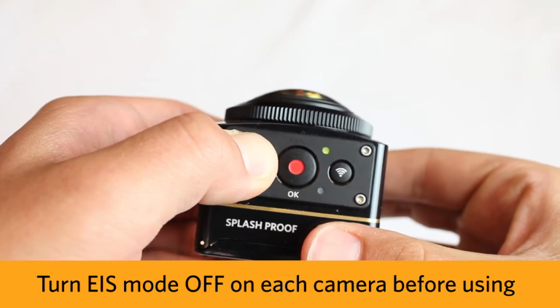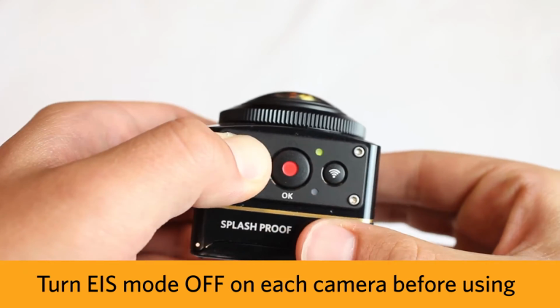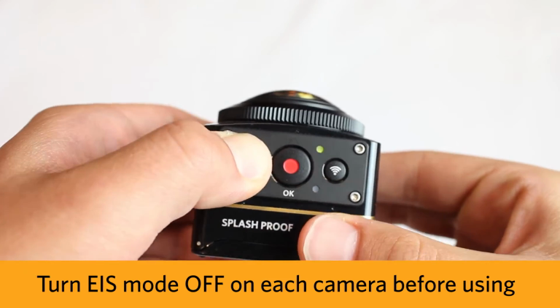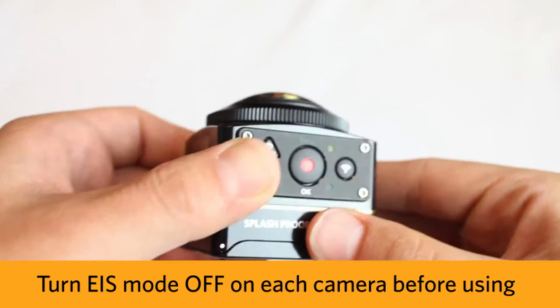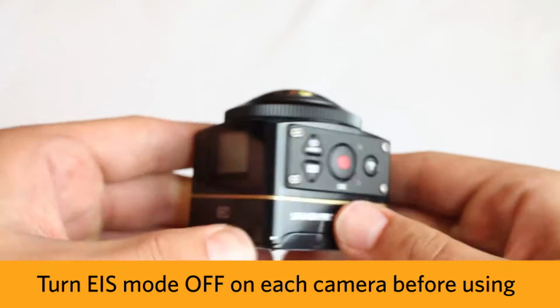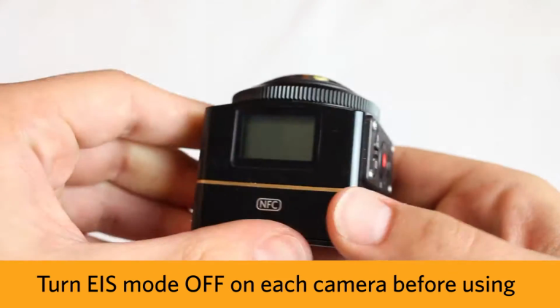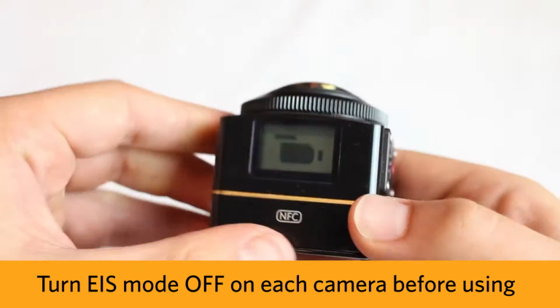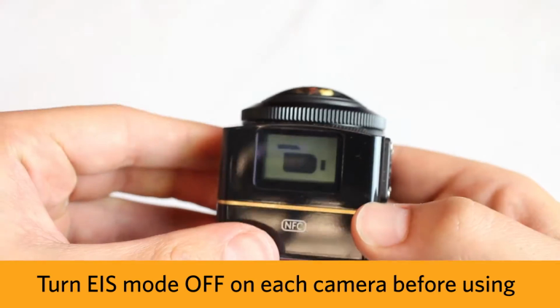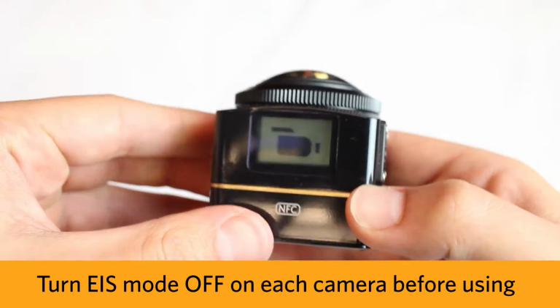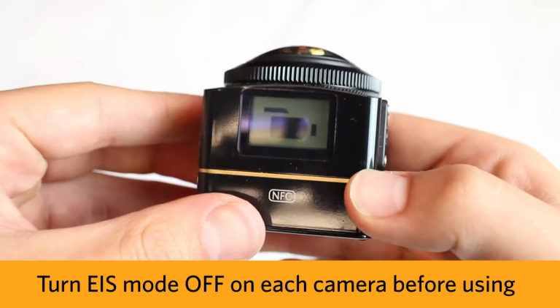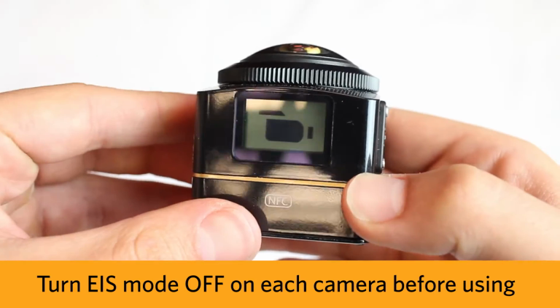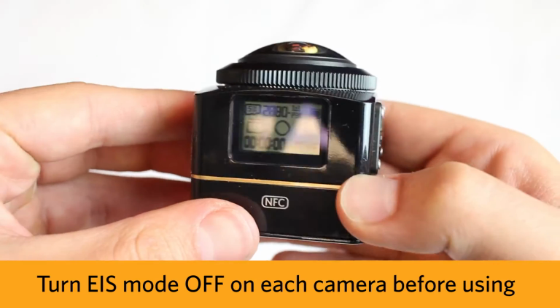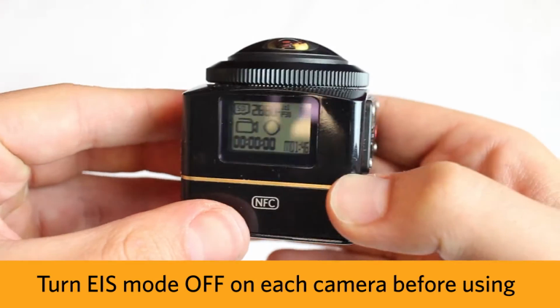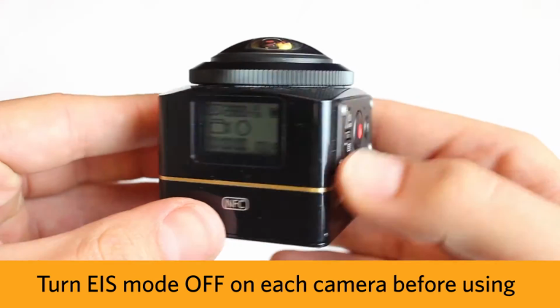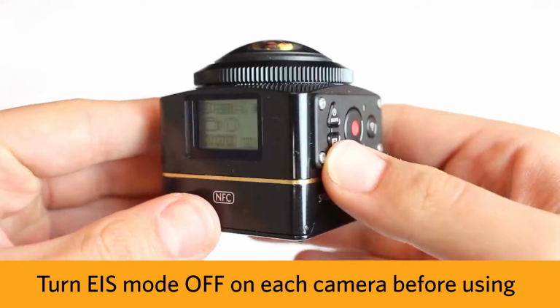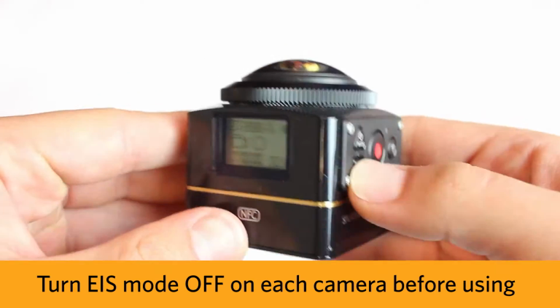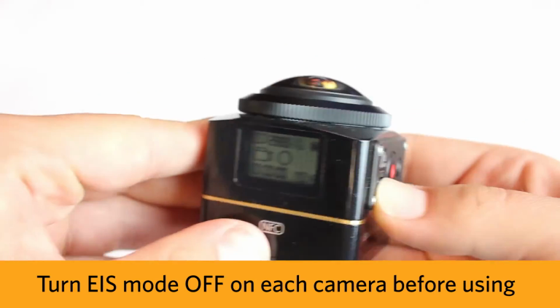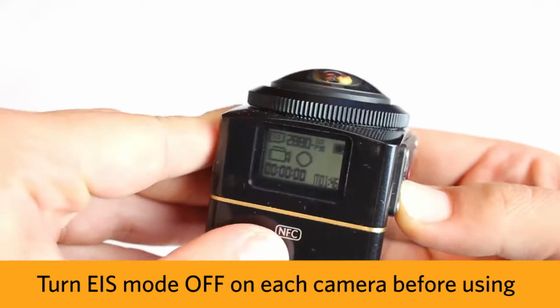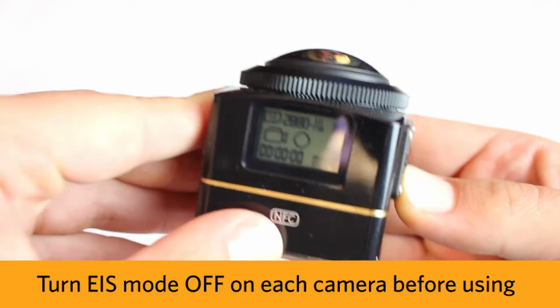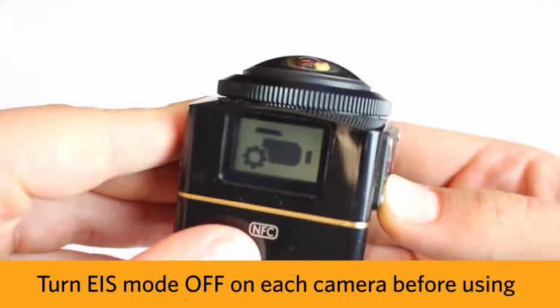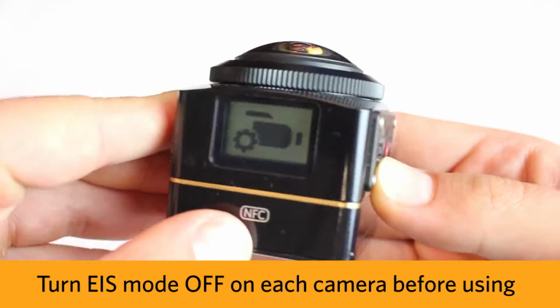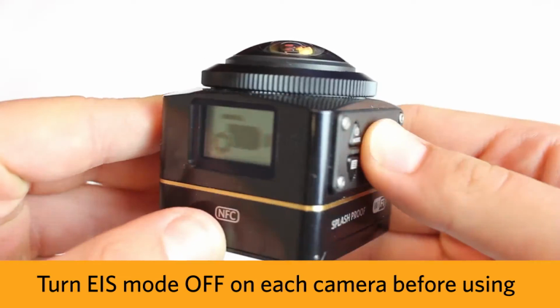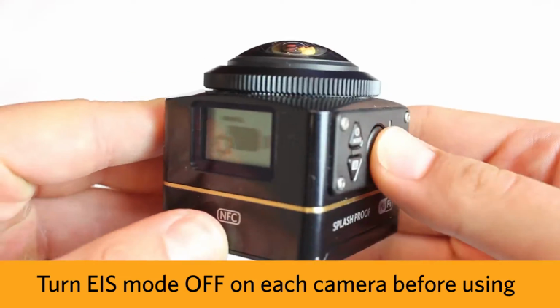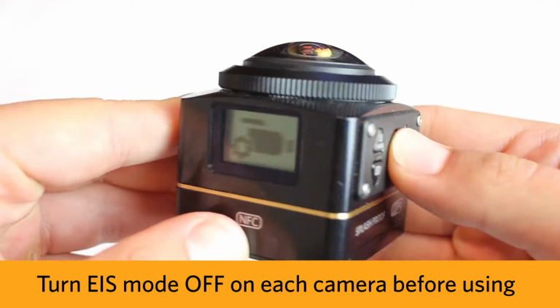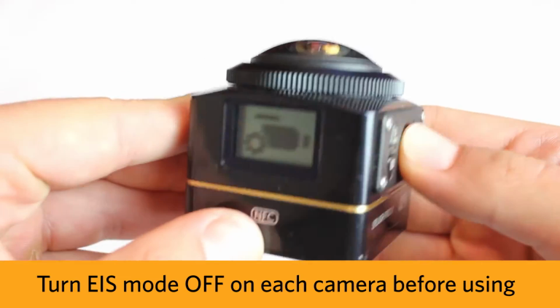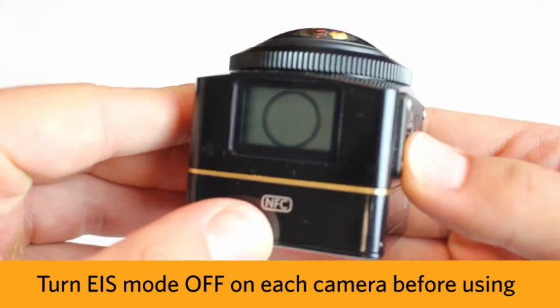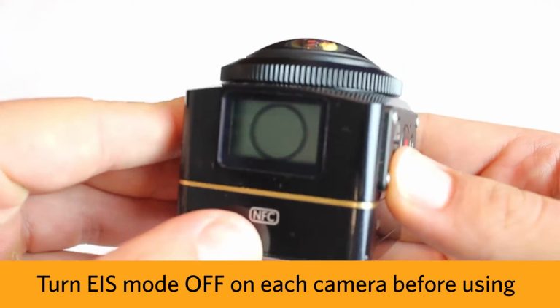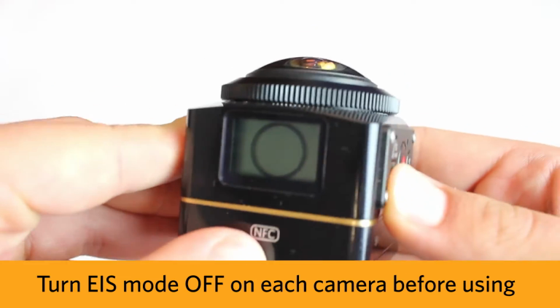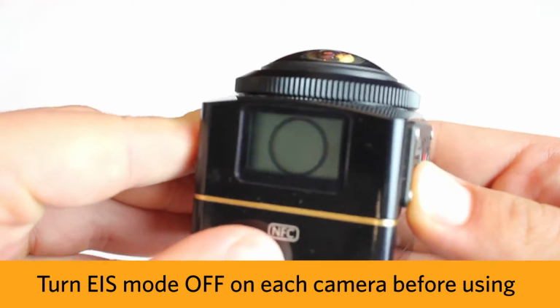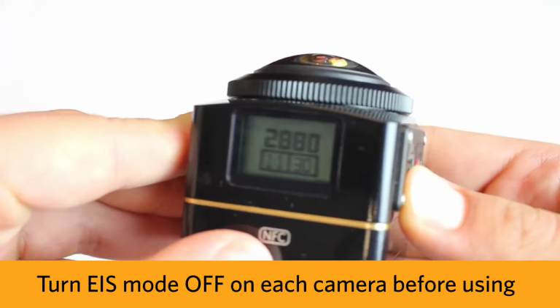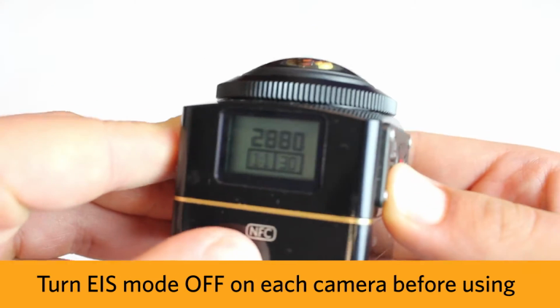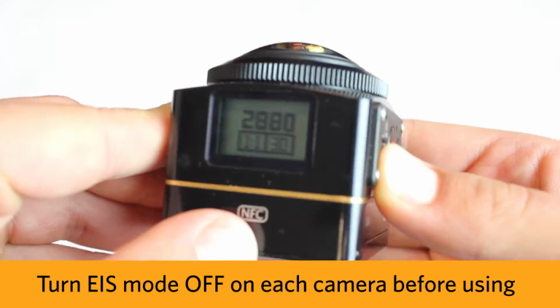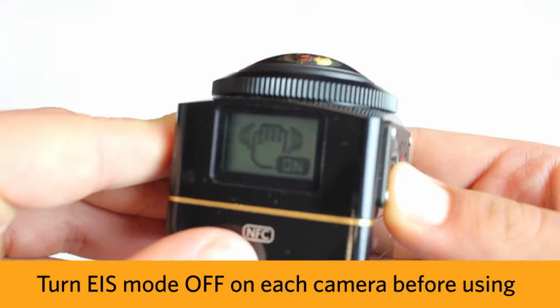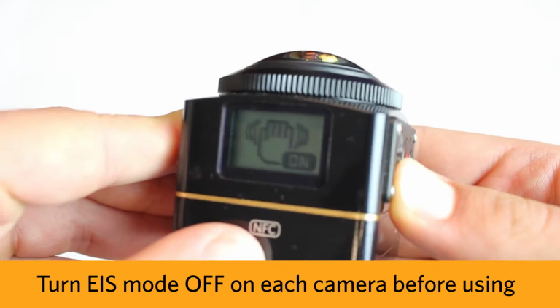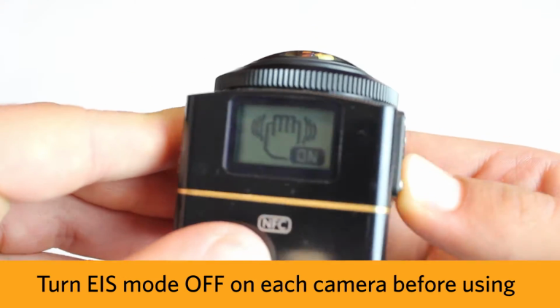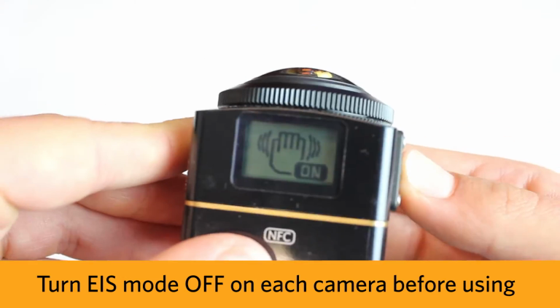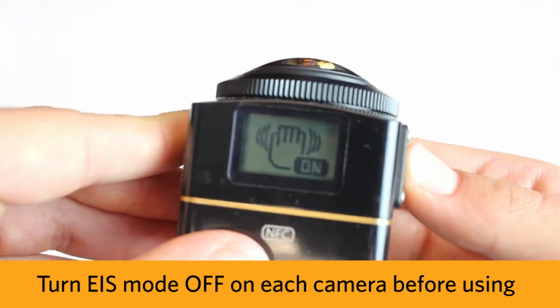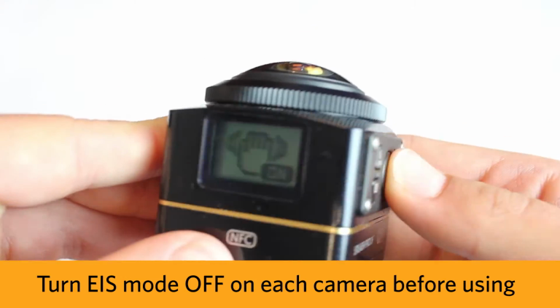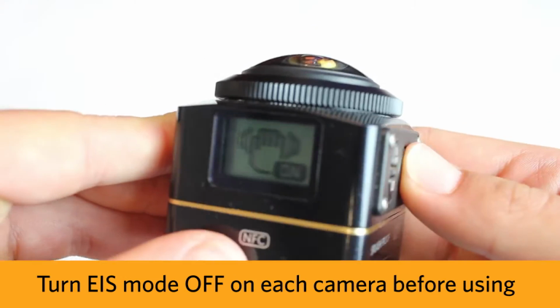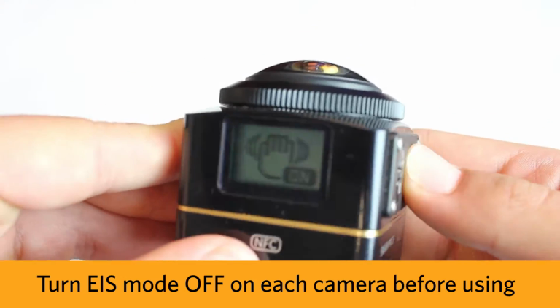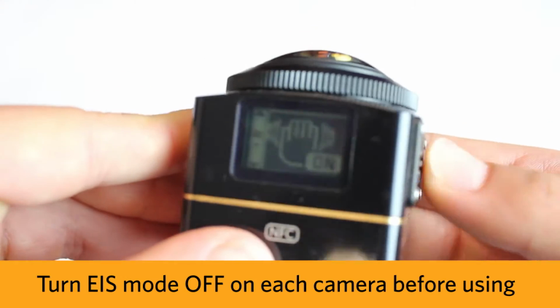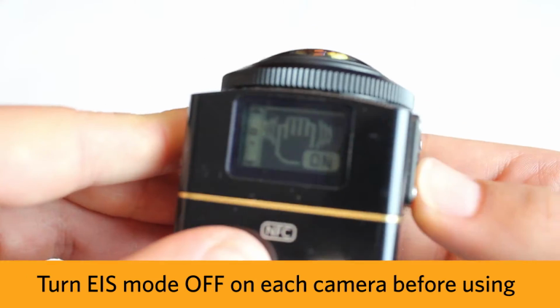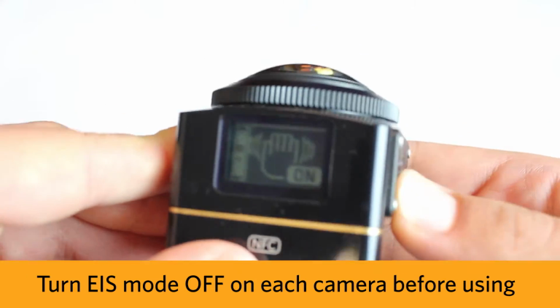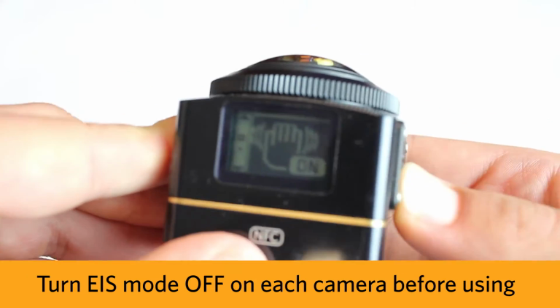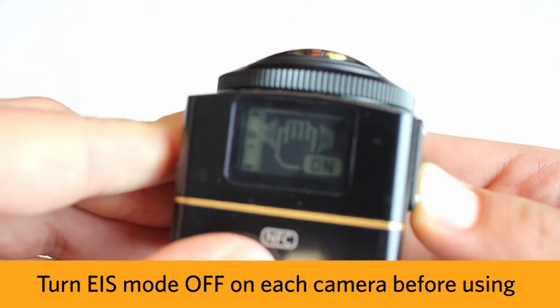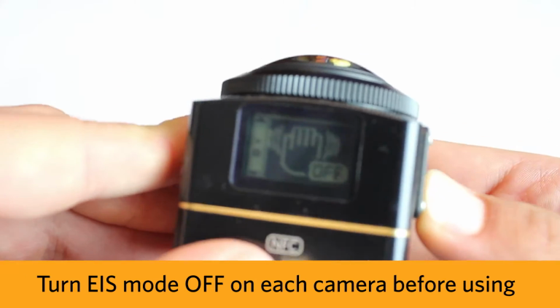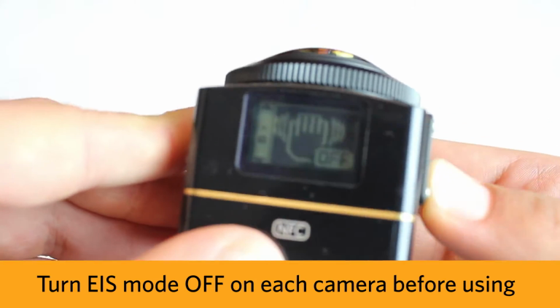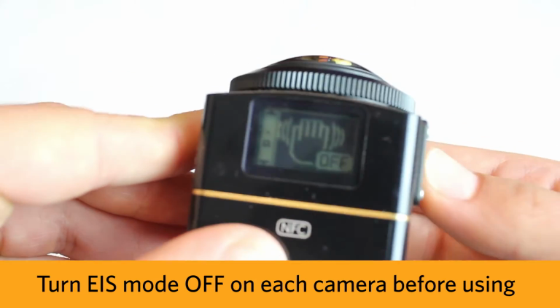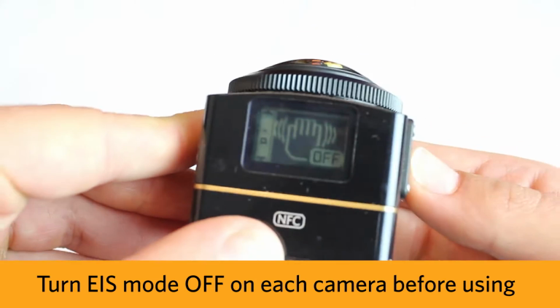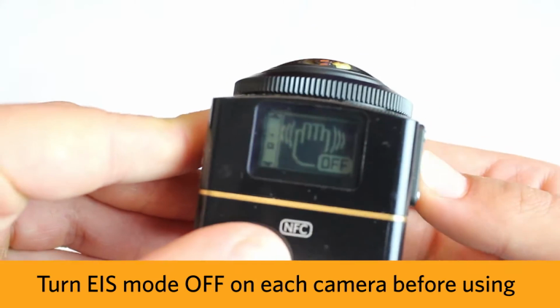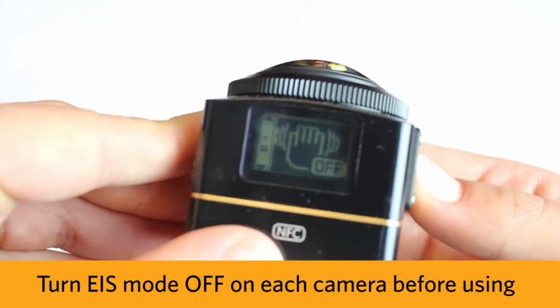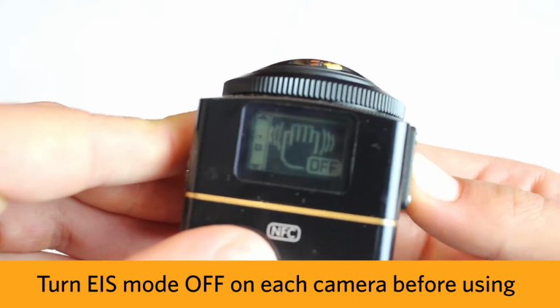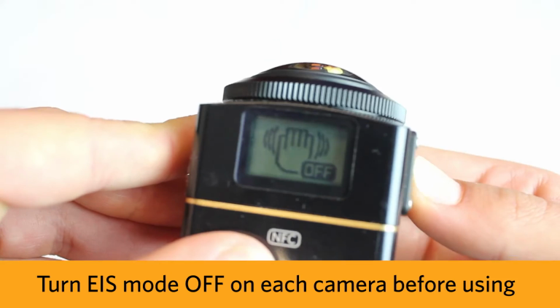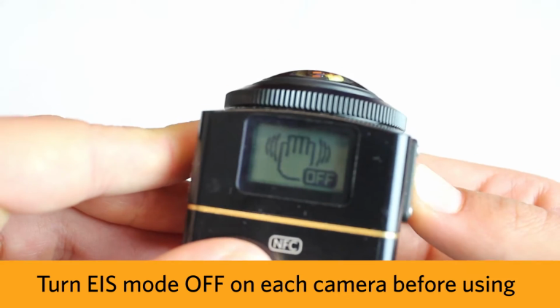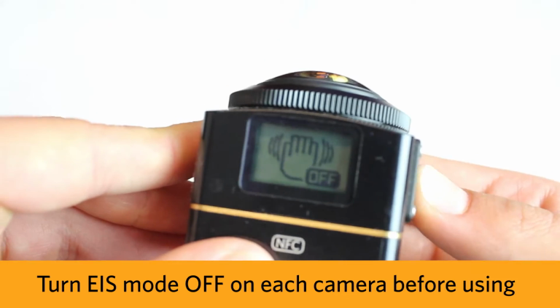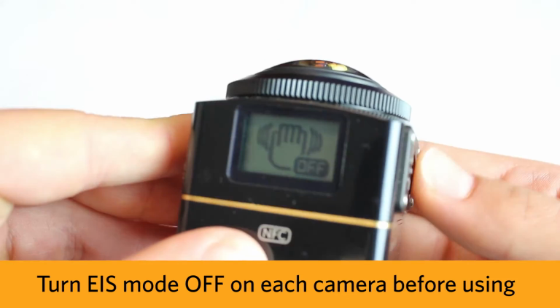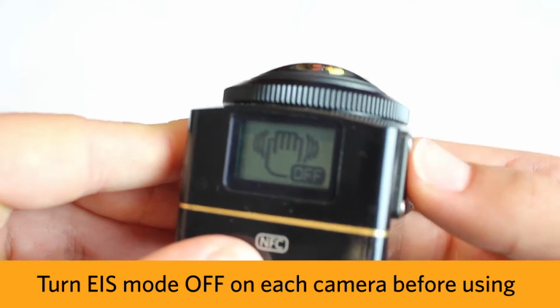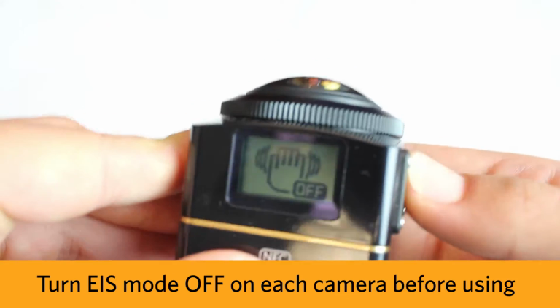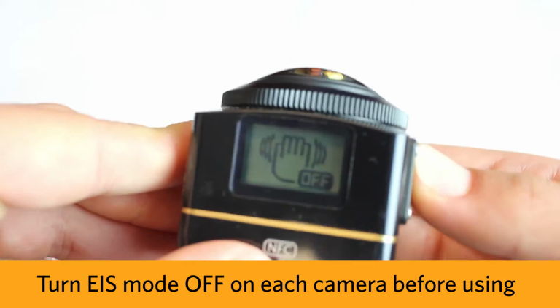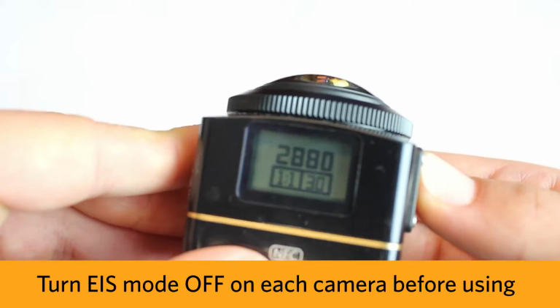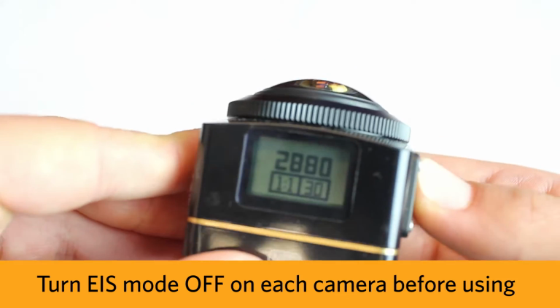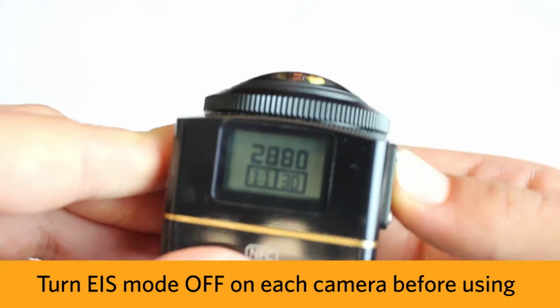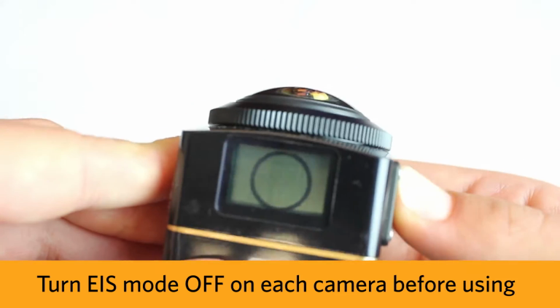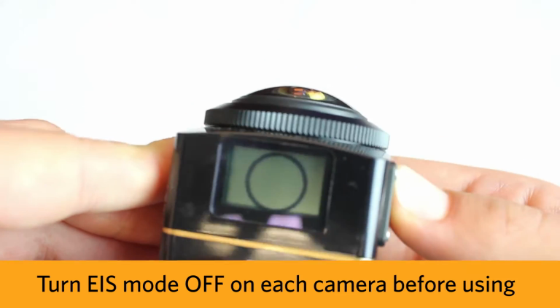When filming with both cameras, be sure to turn EIS off in order to ensure proper stitching in post-production.